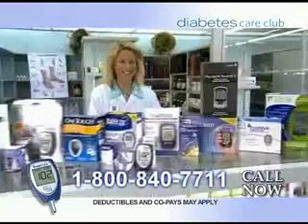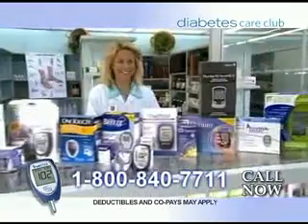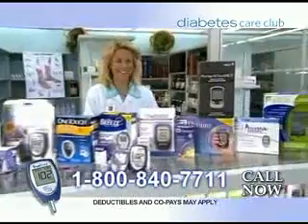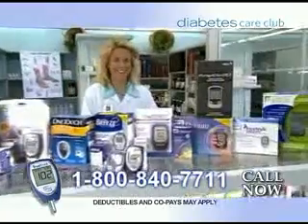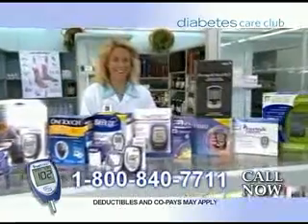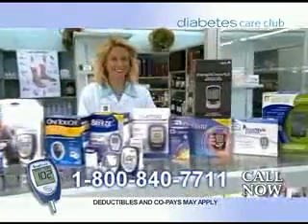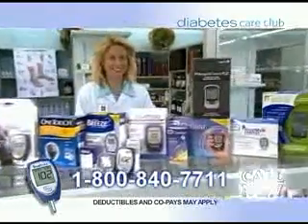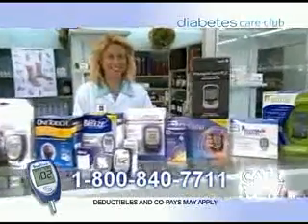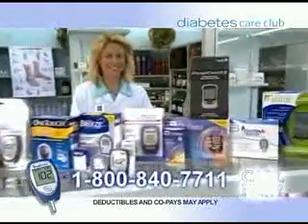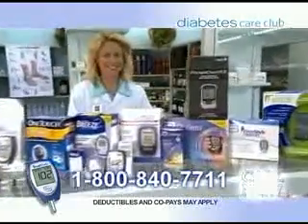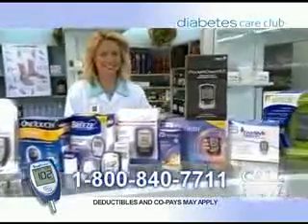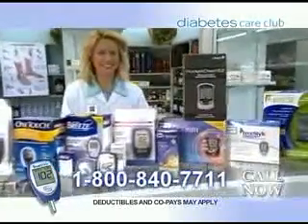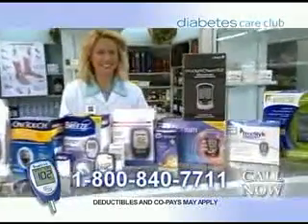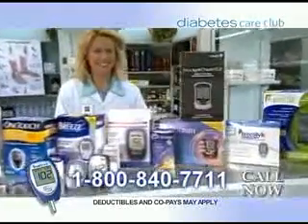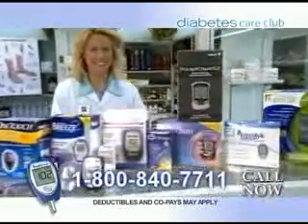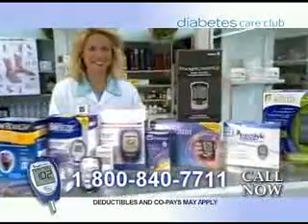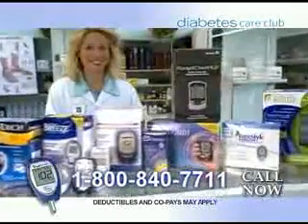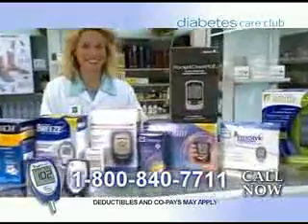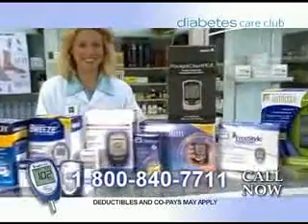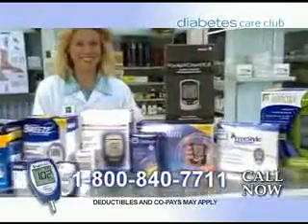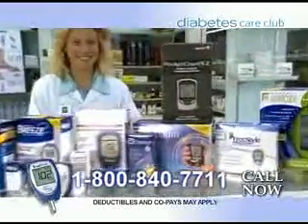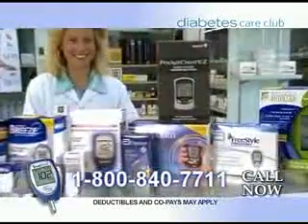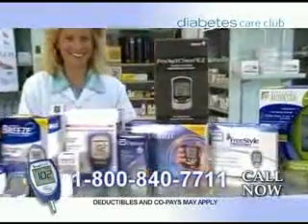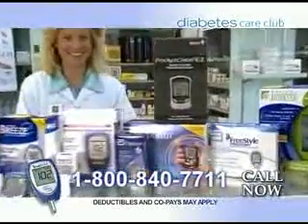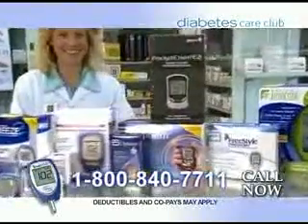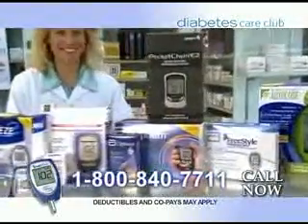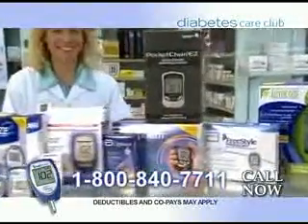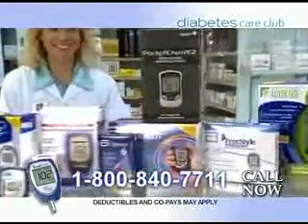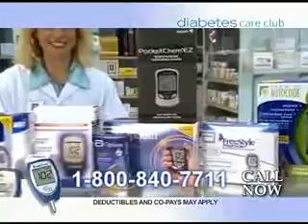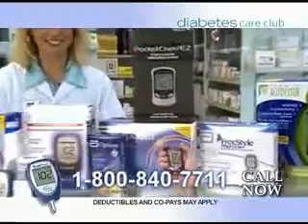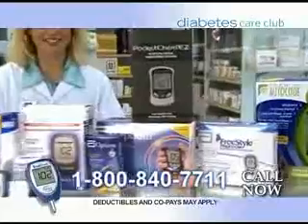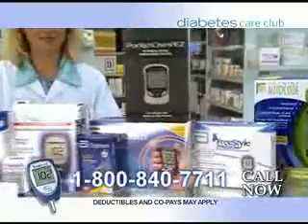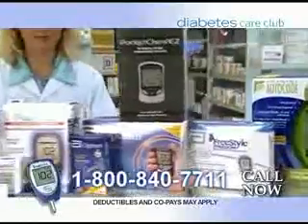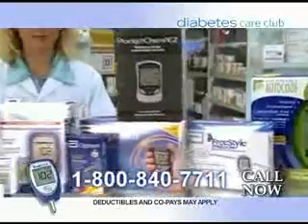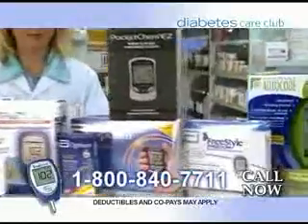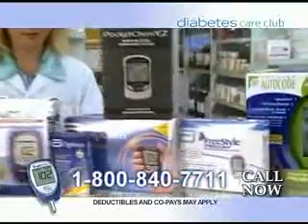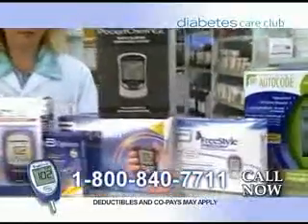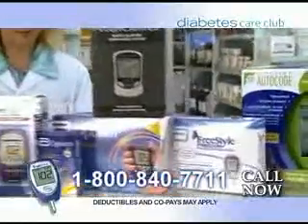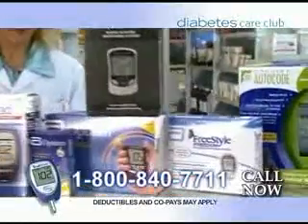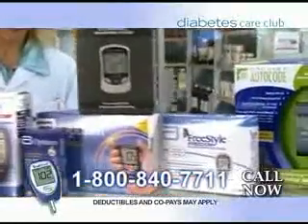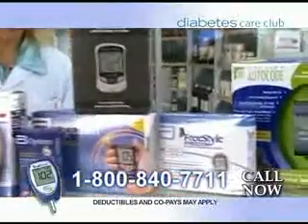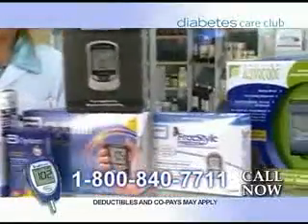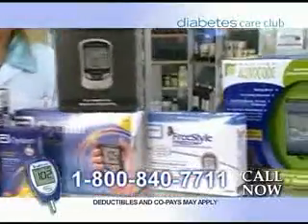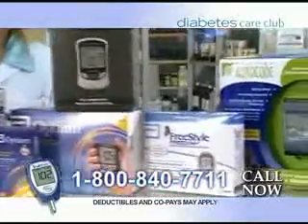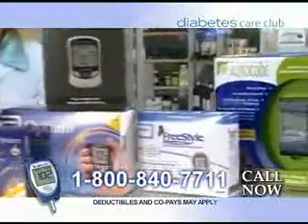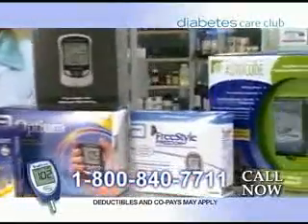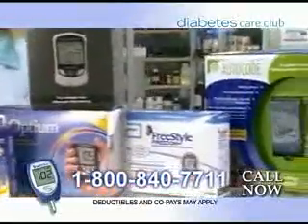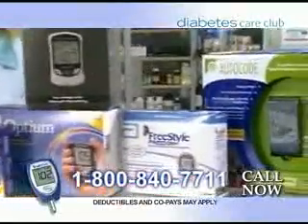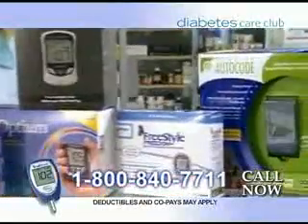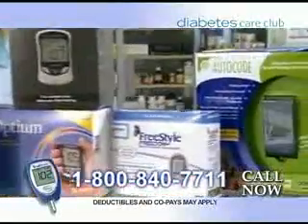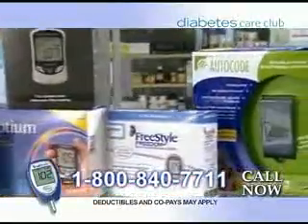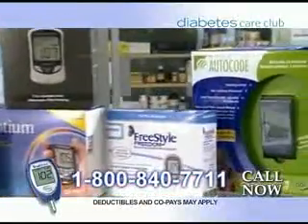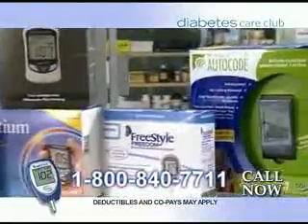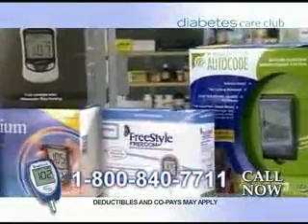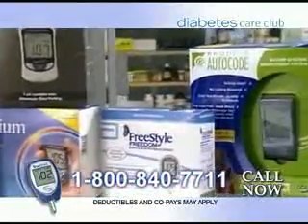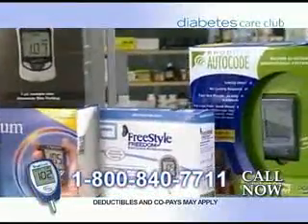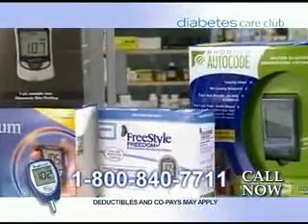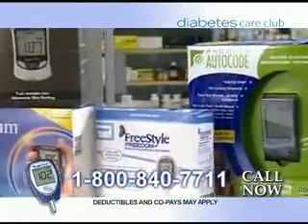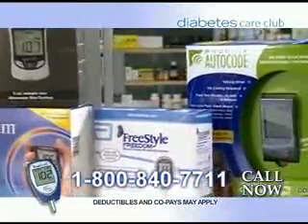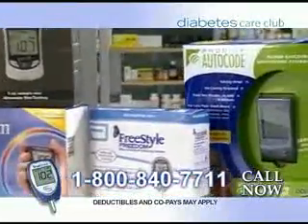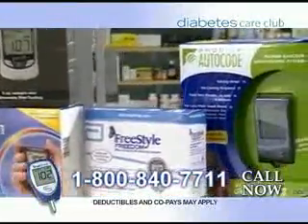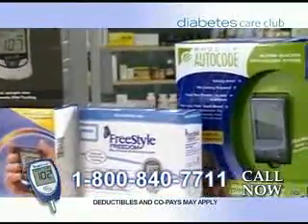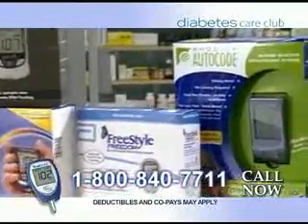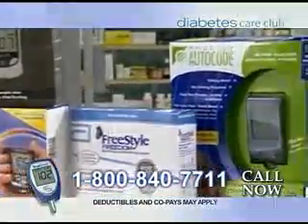Call Diabetes Care Club at 1-800-840-7711. That's 800-840-7711. Call now.